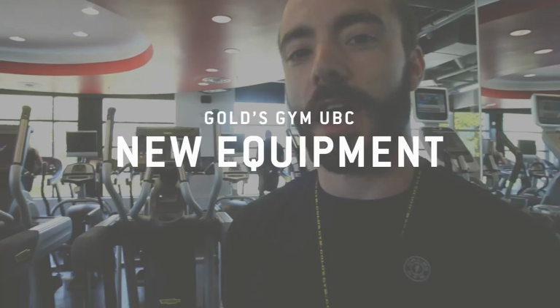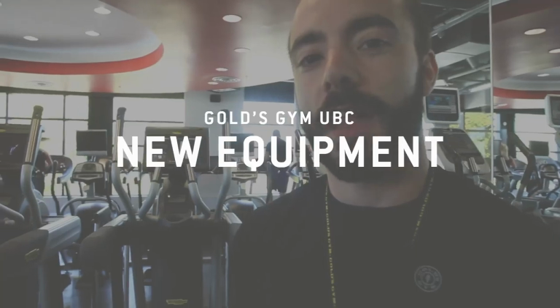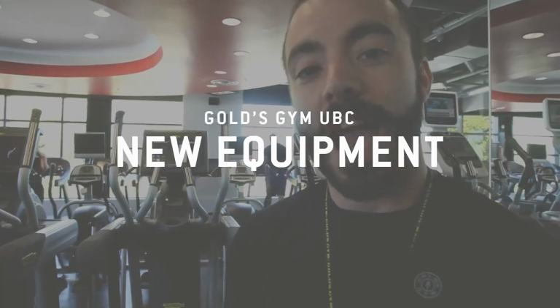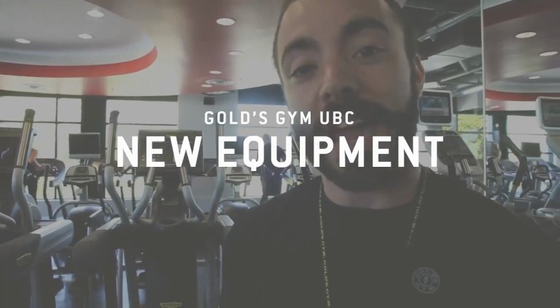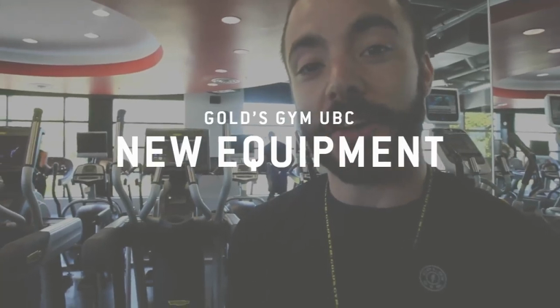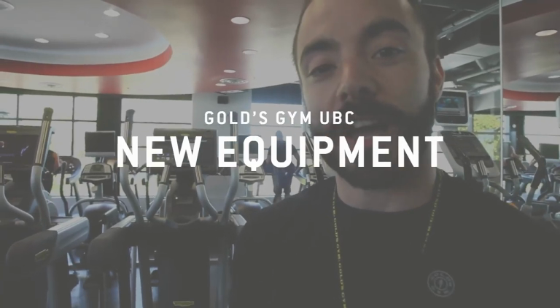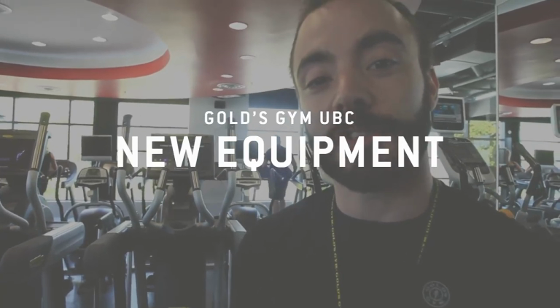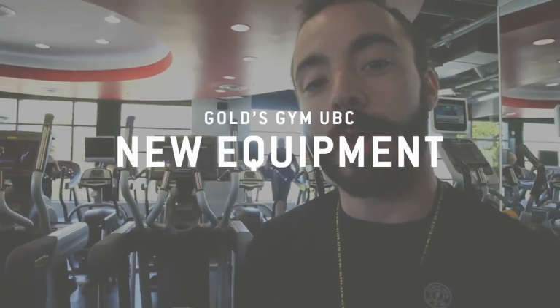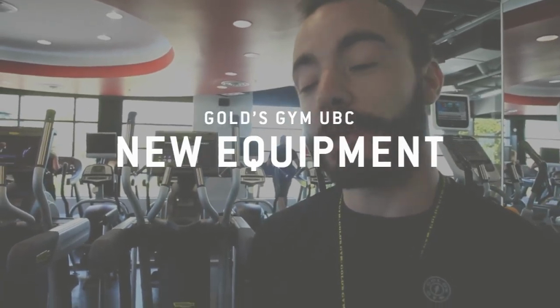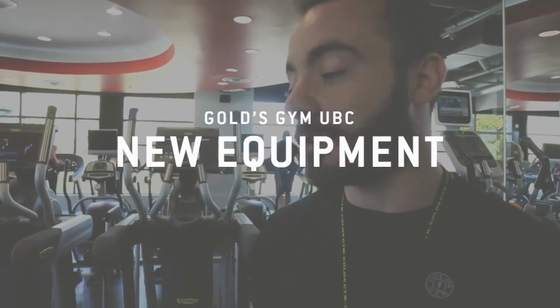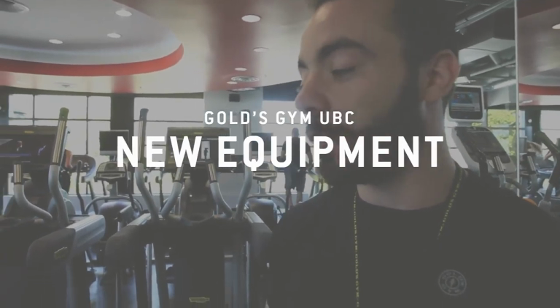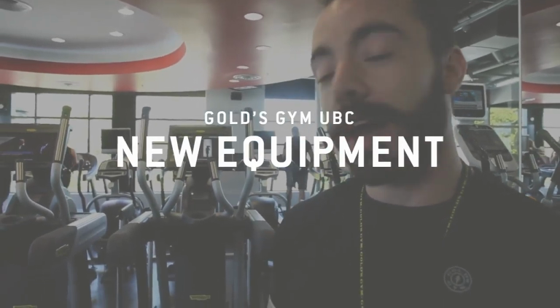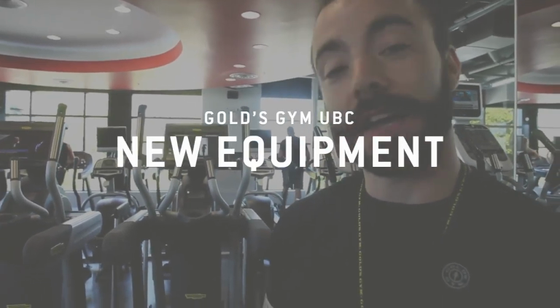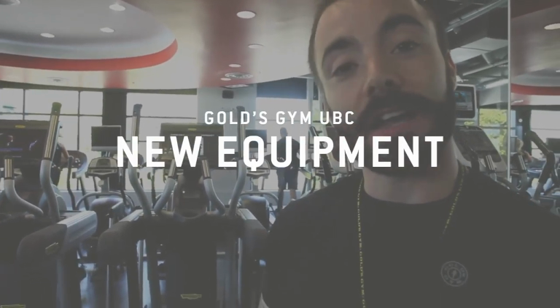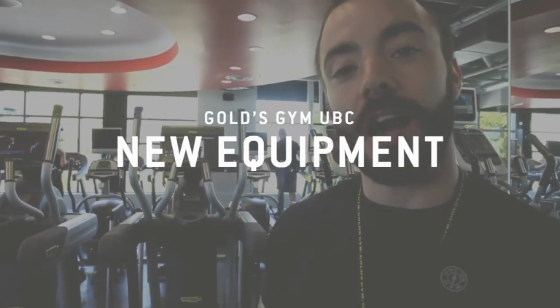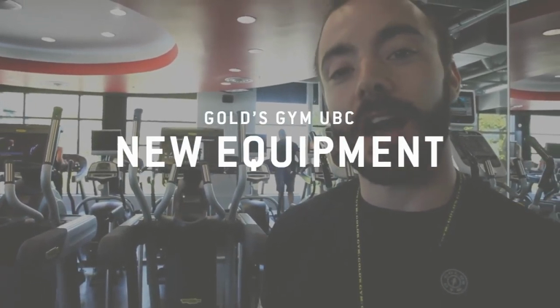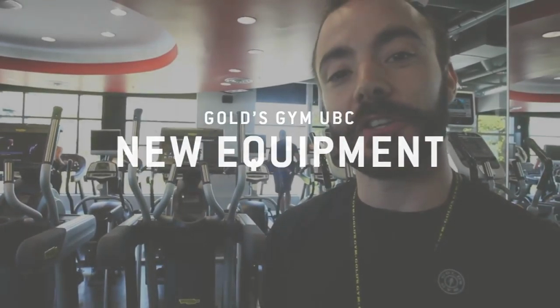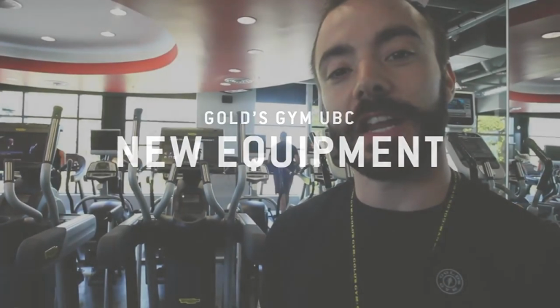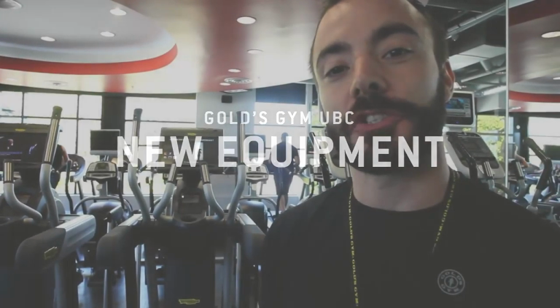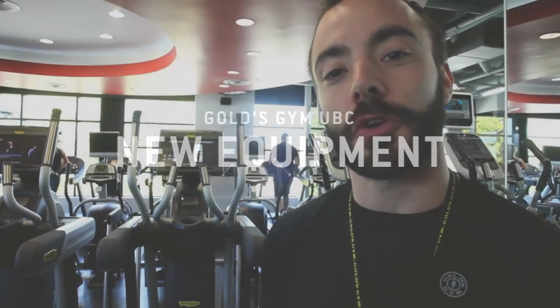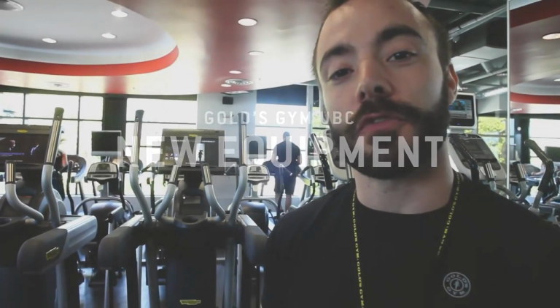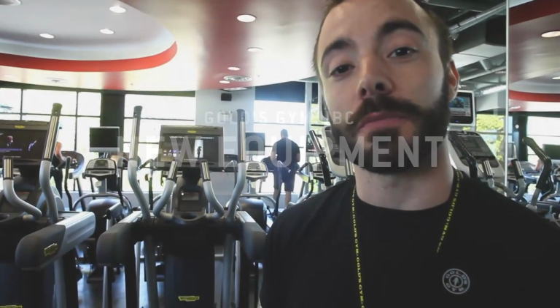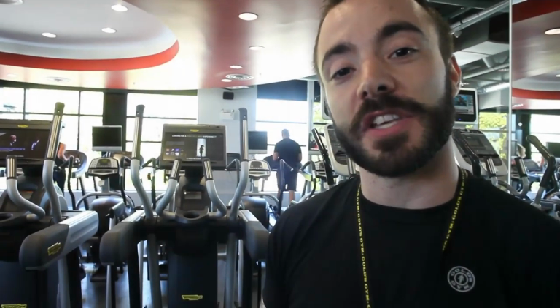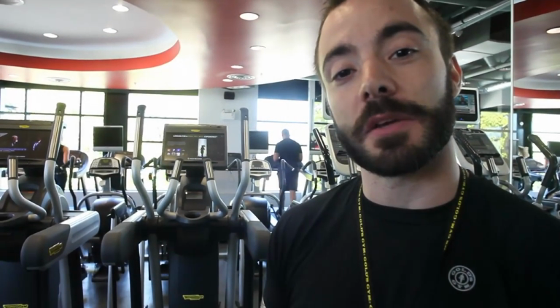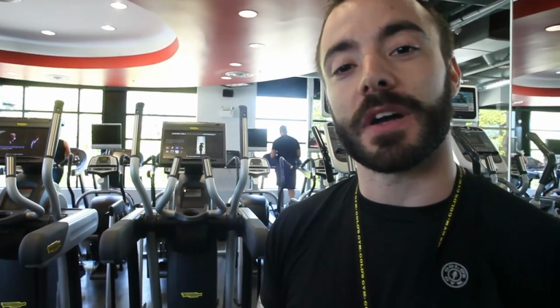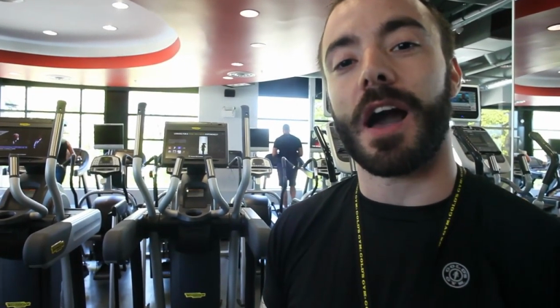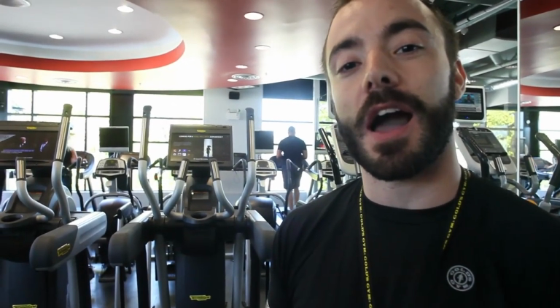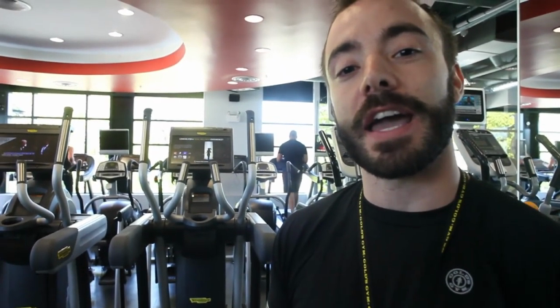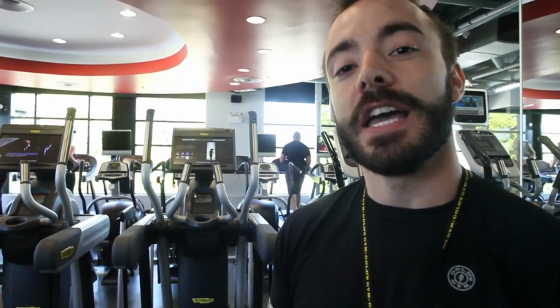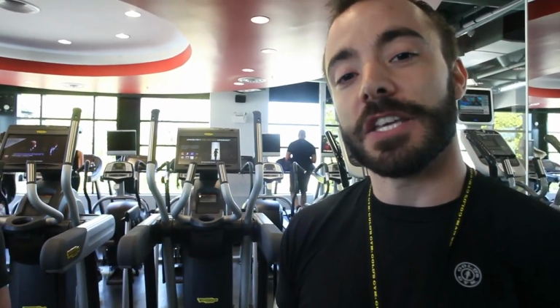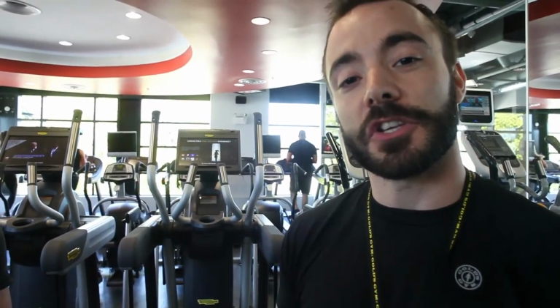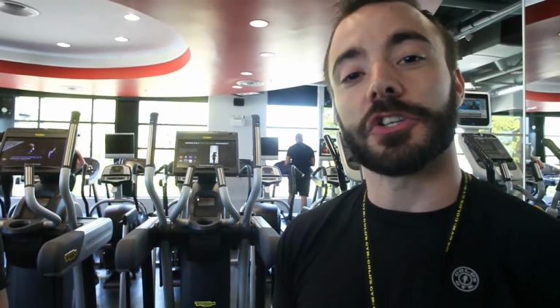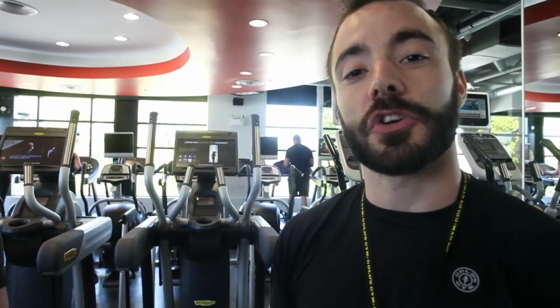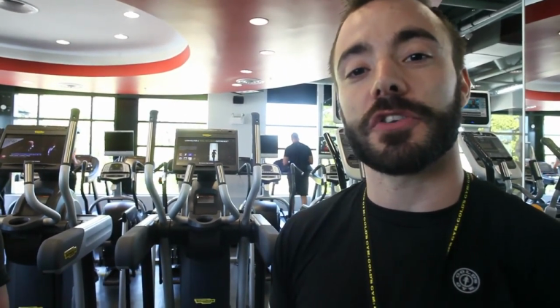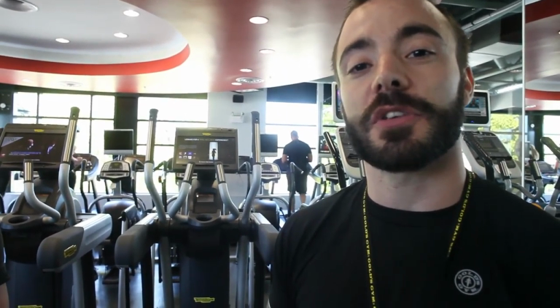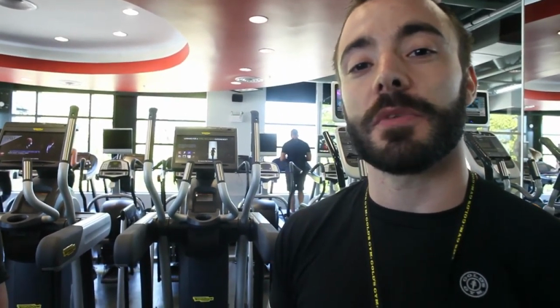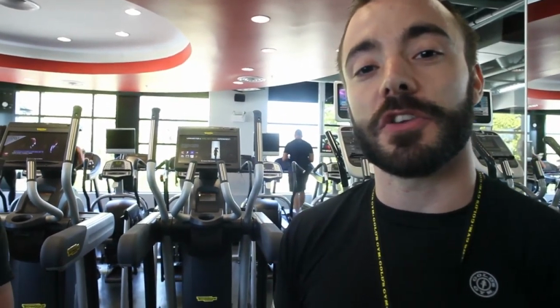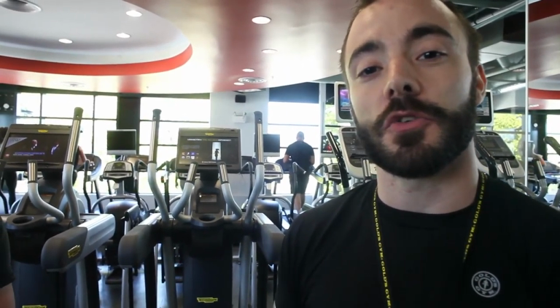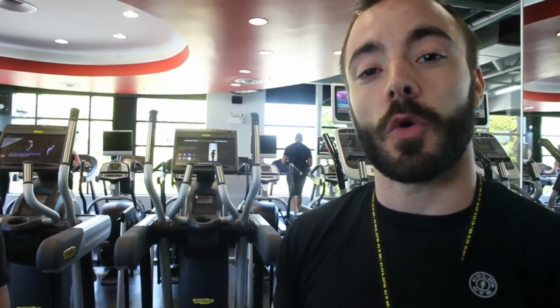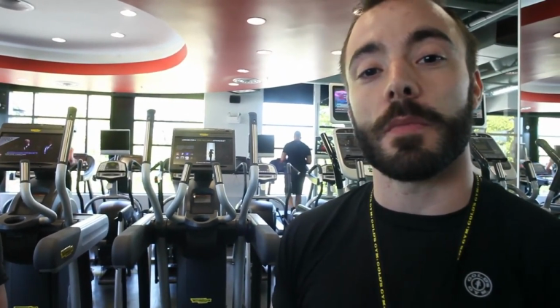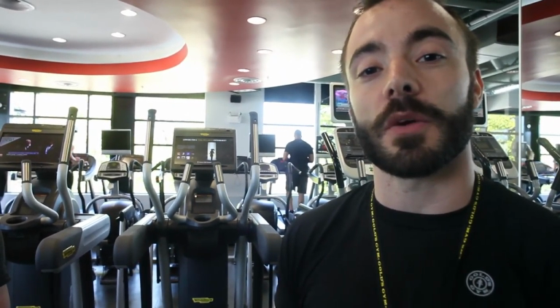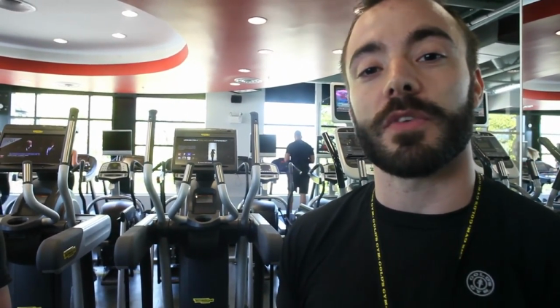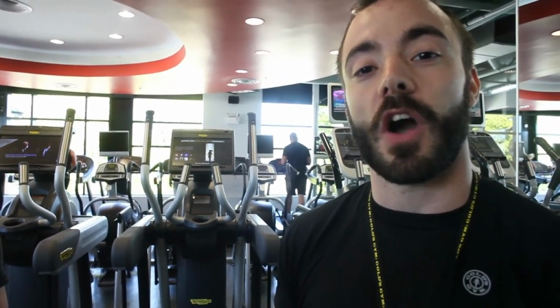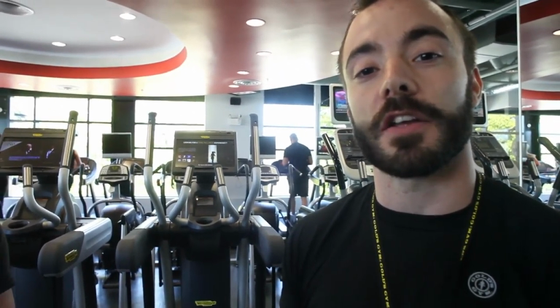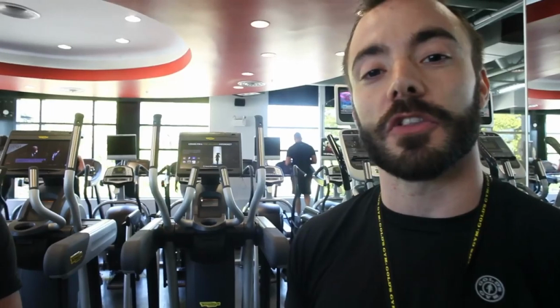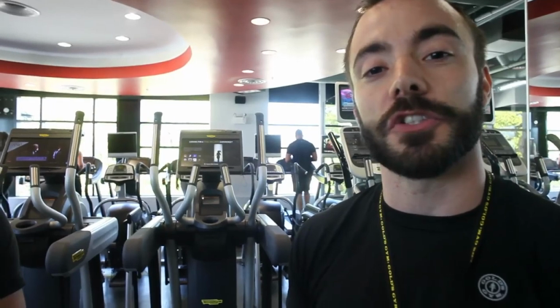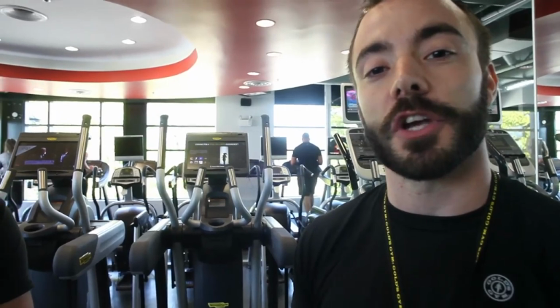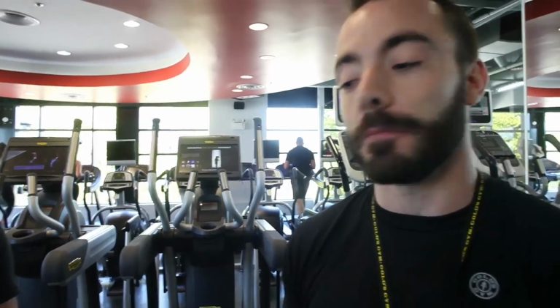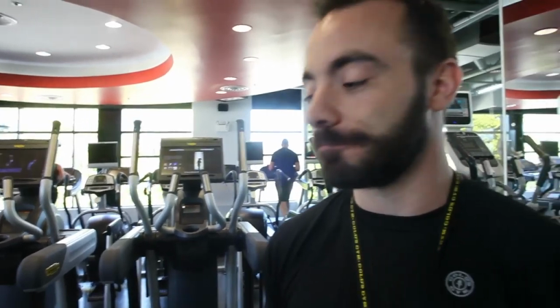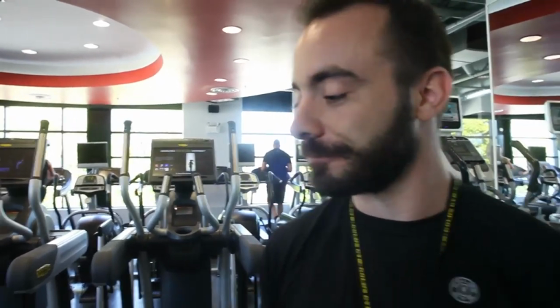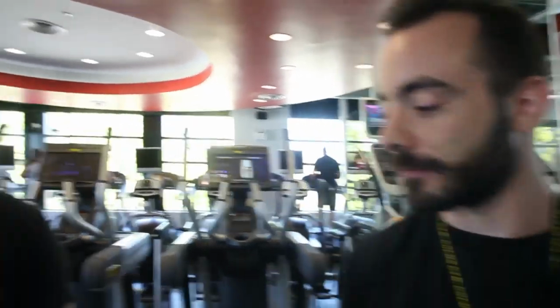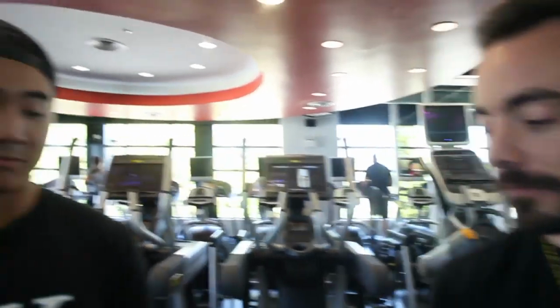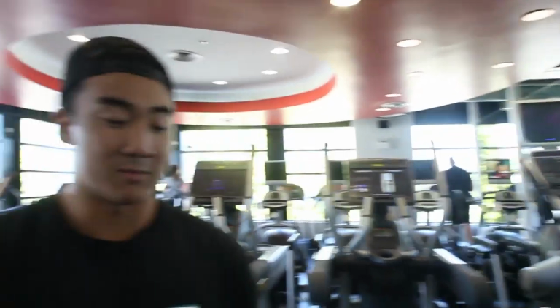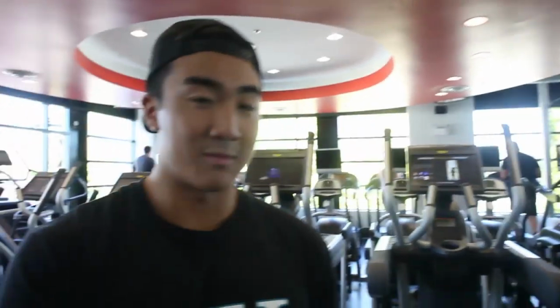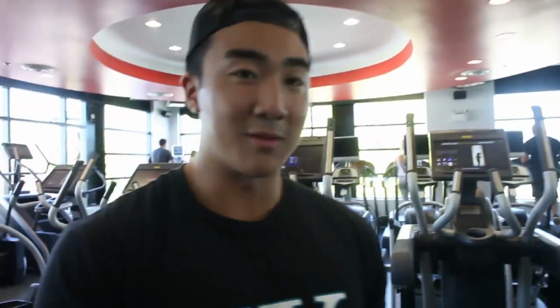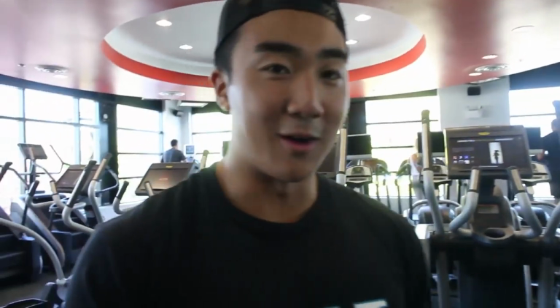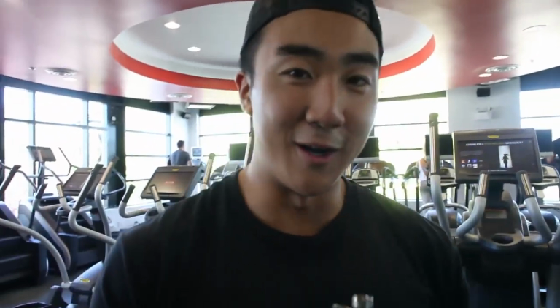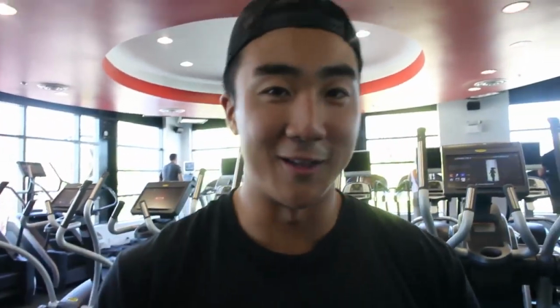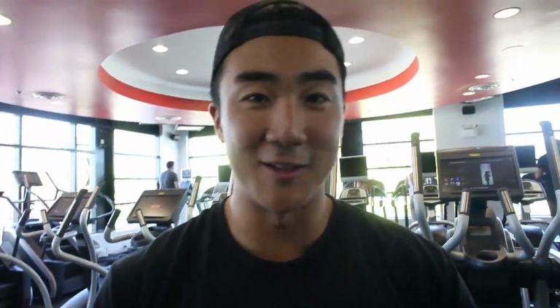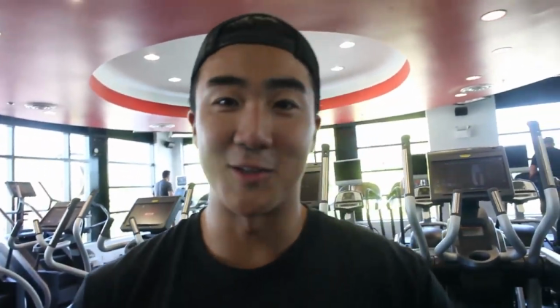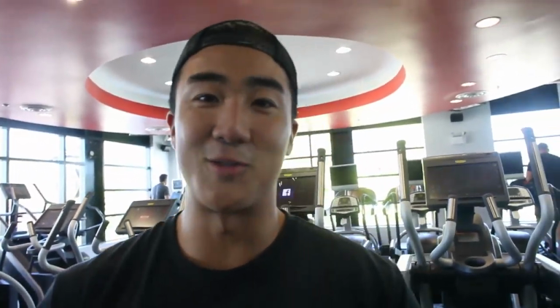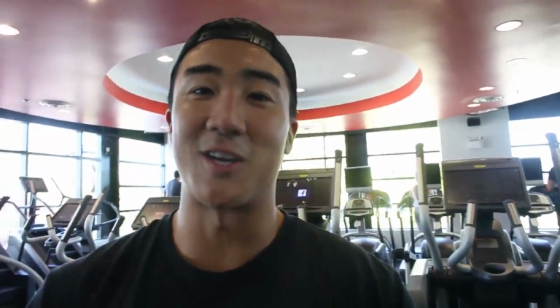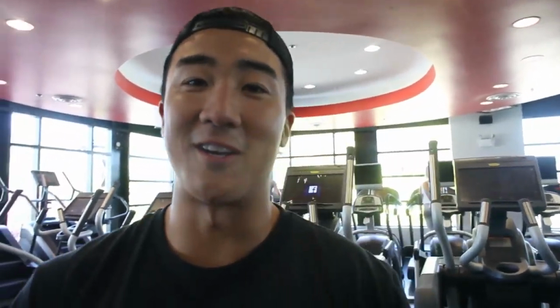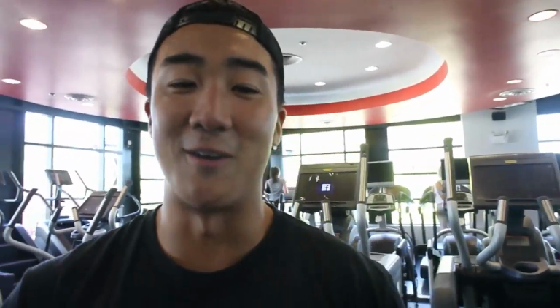Hey you guys, so I'm going to get Kyle today to show you — from Sigma Chi — he's going to show you some of the new equipment that we've got here in the gym. Alright, let's go check it out.